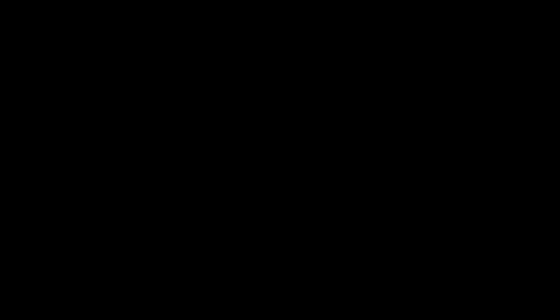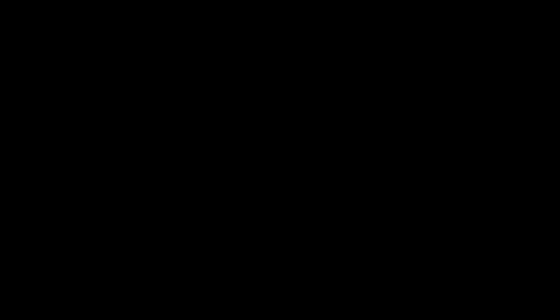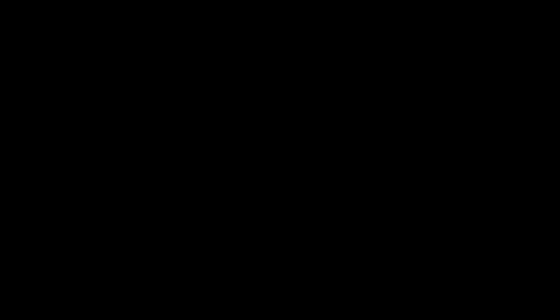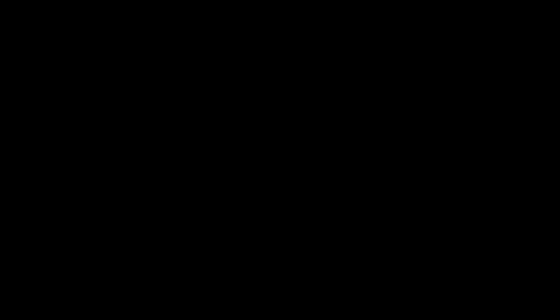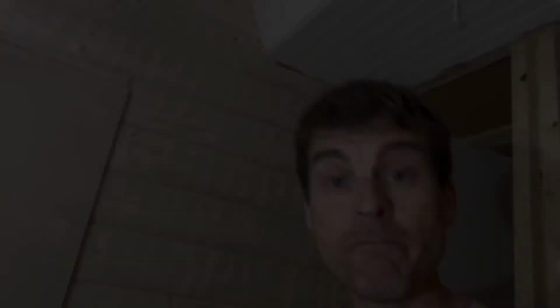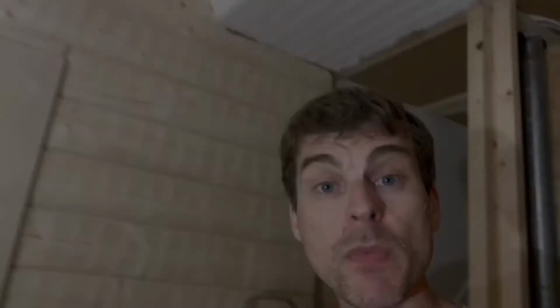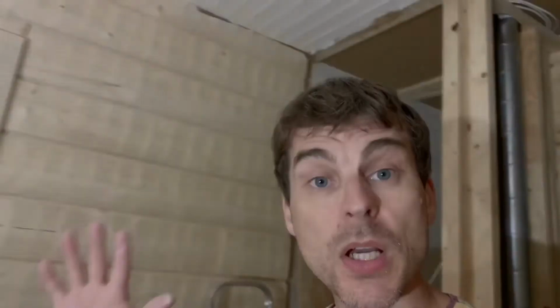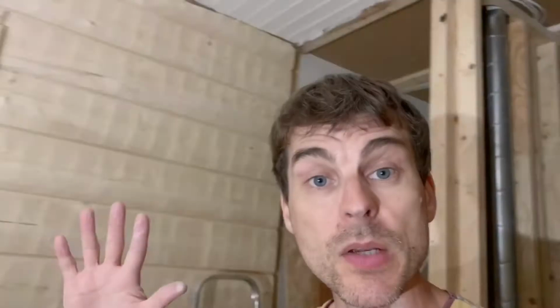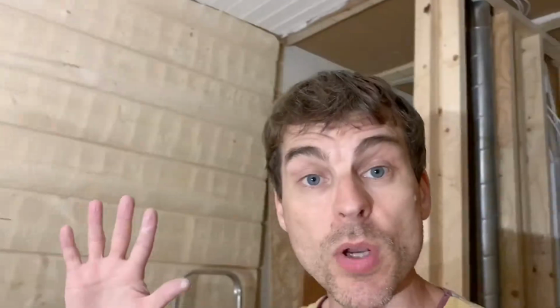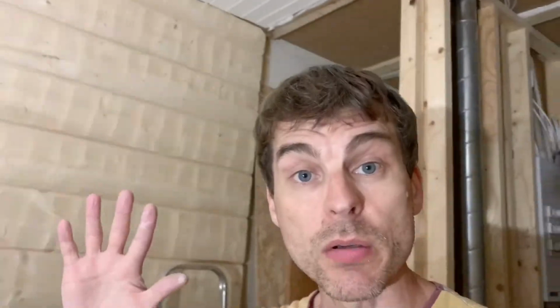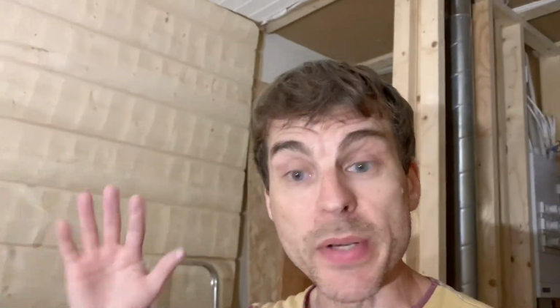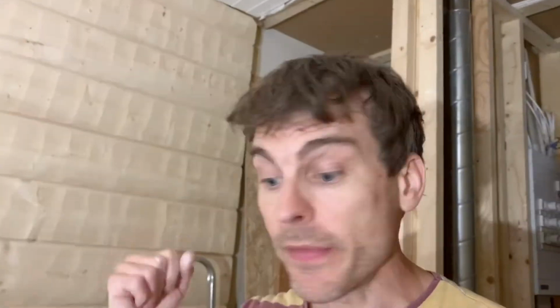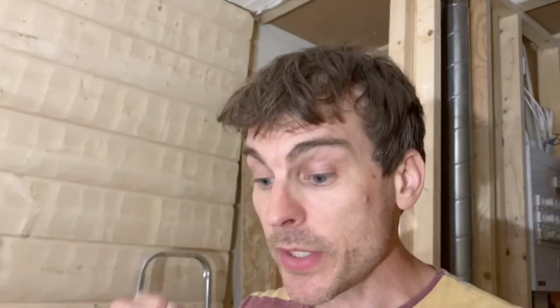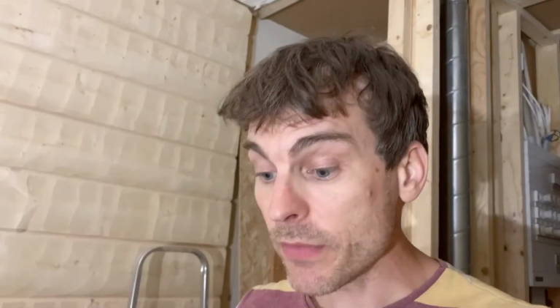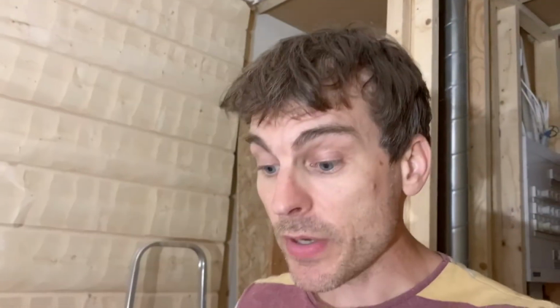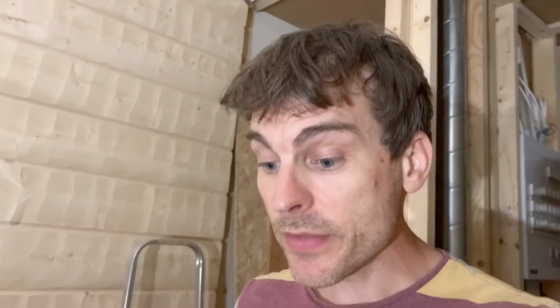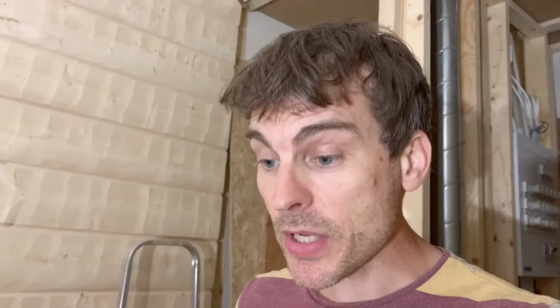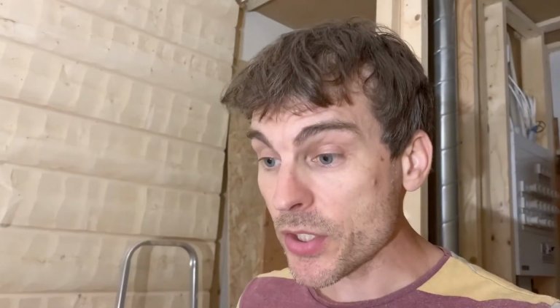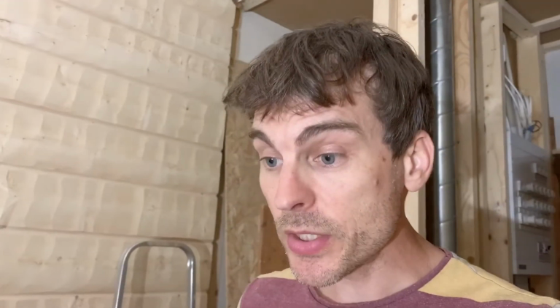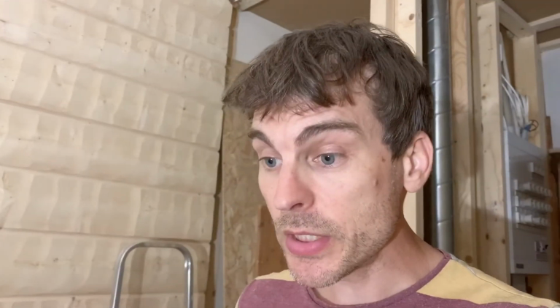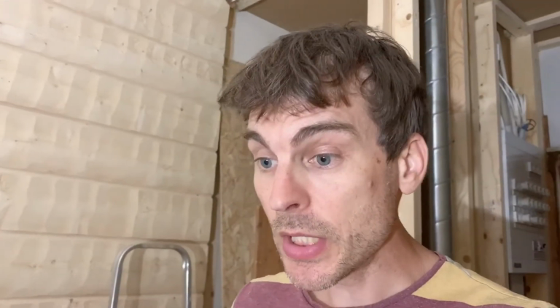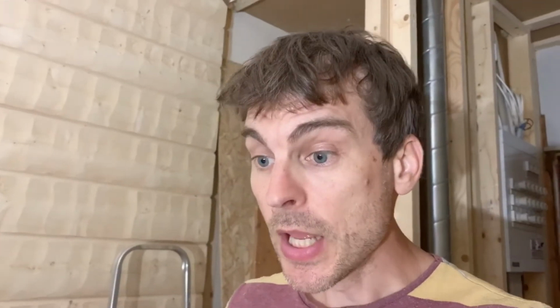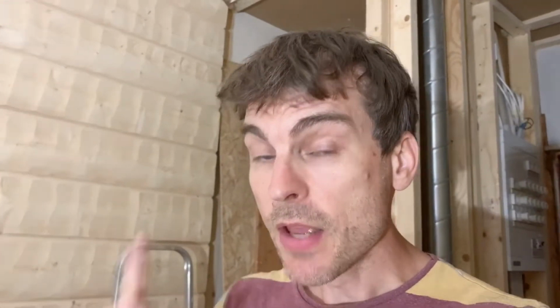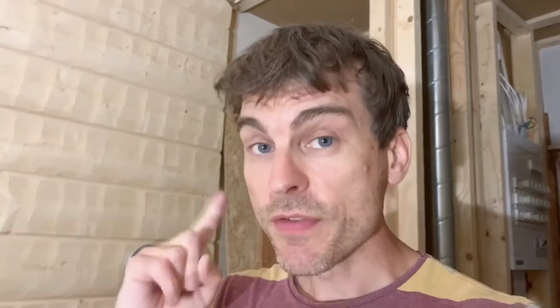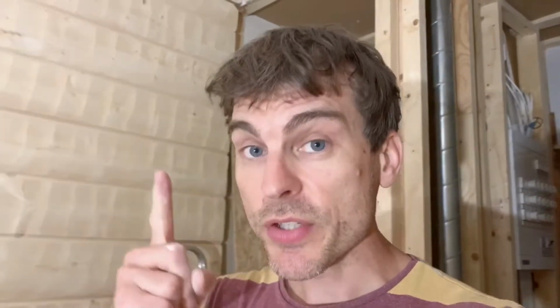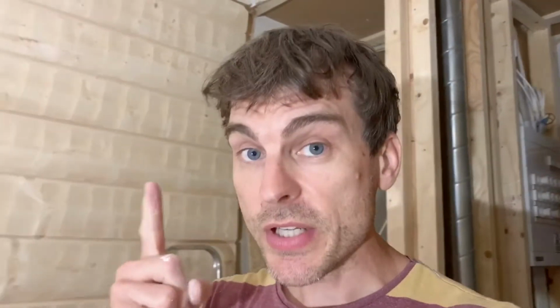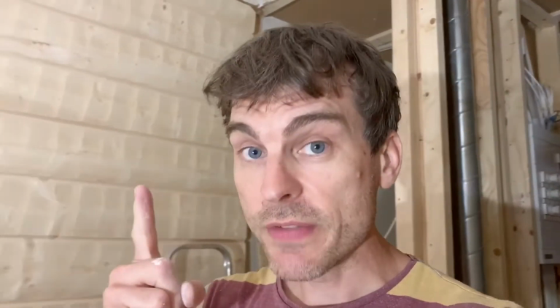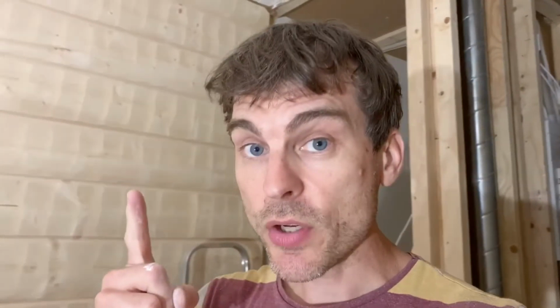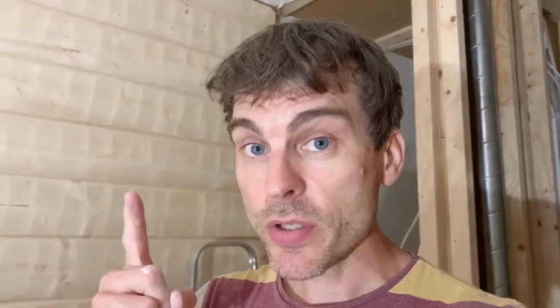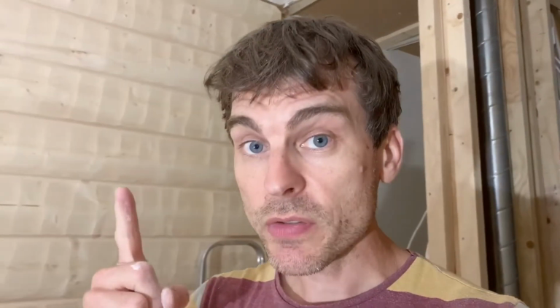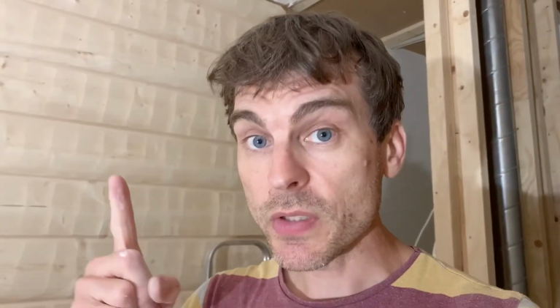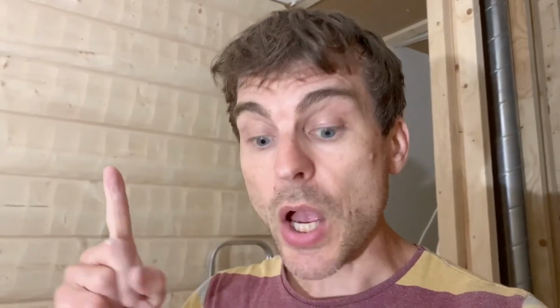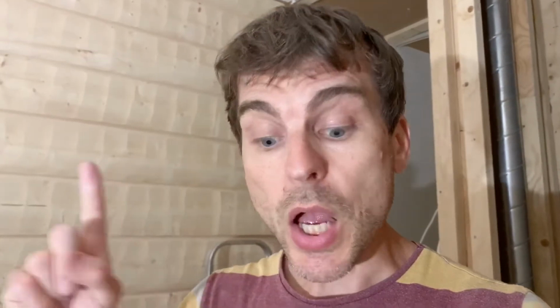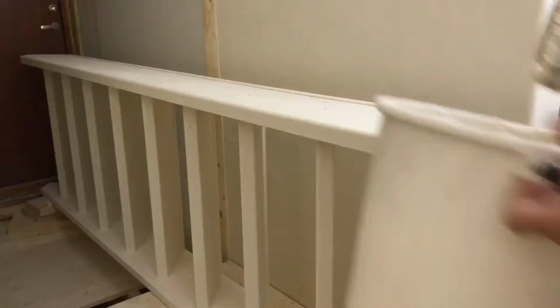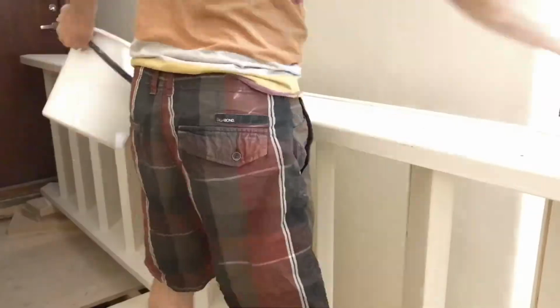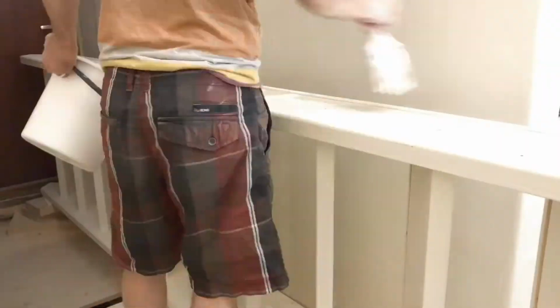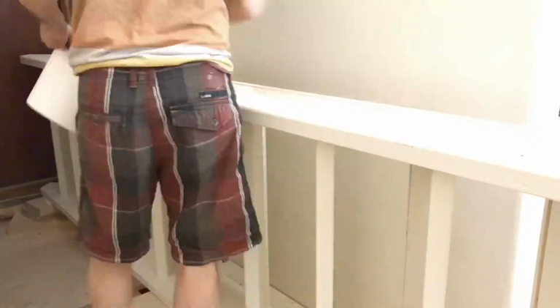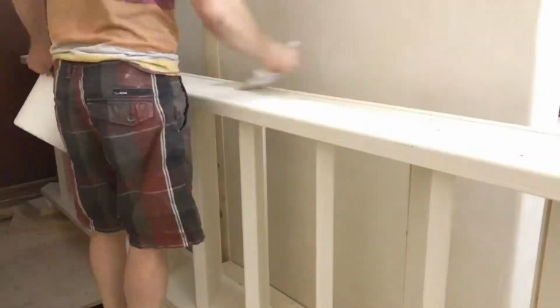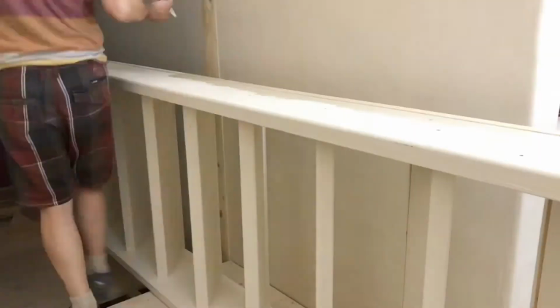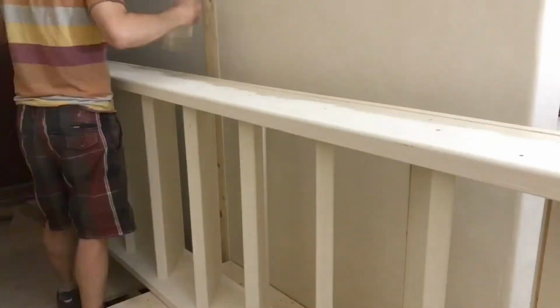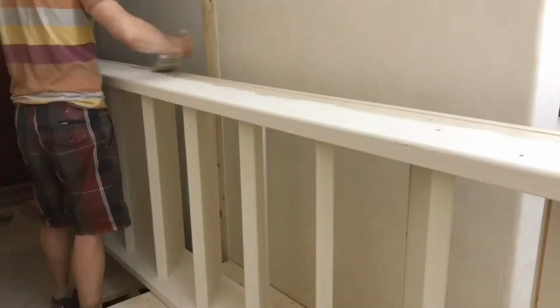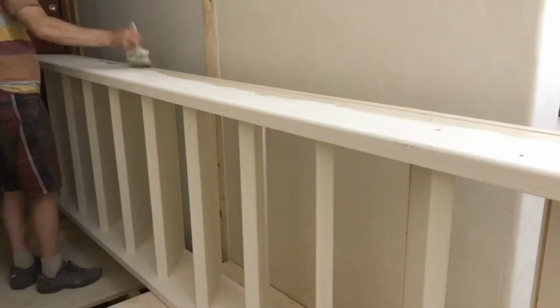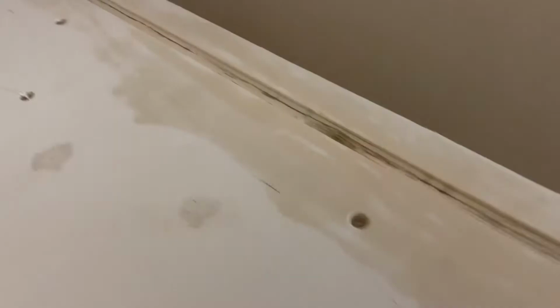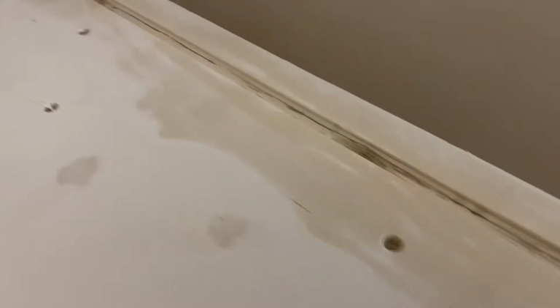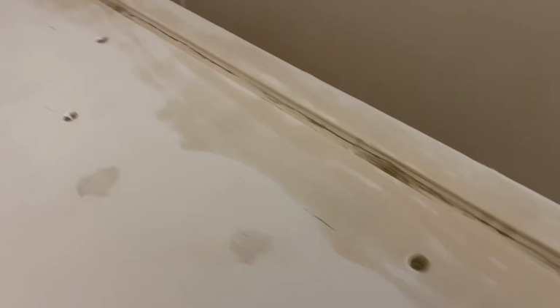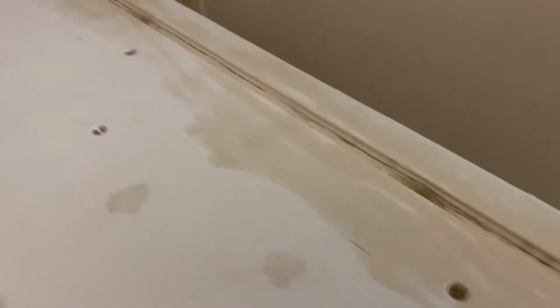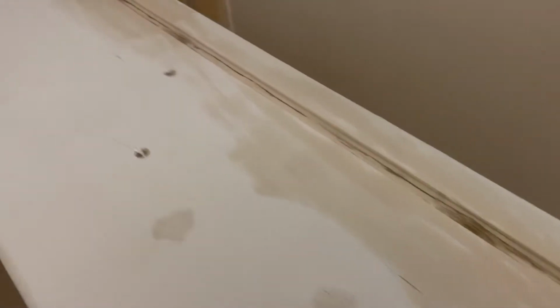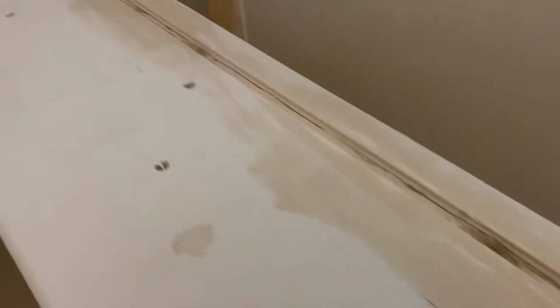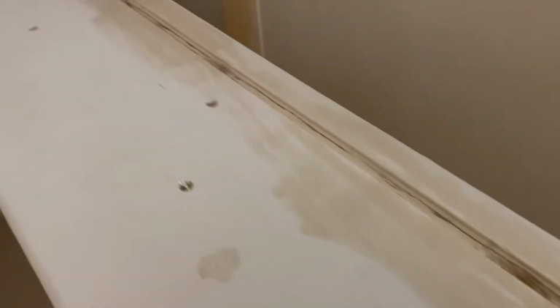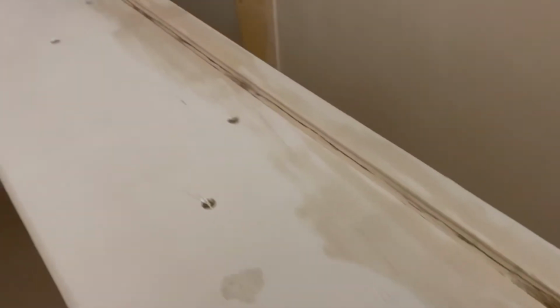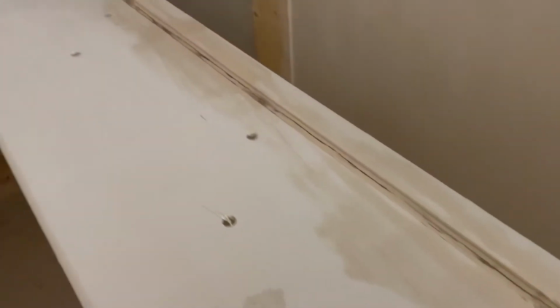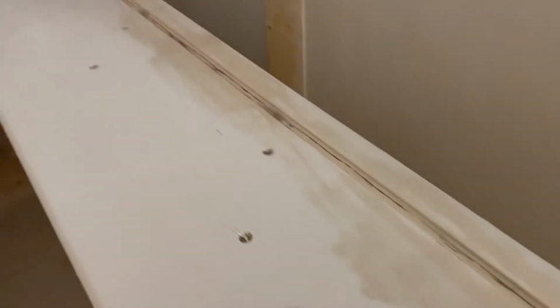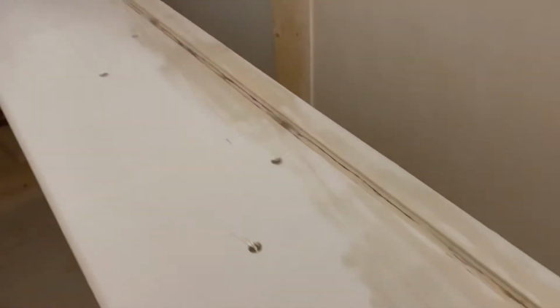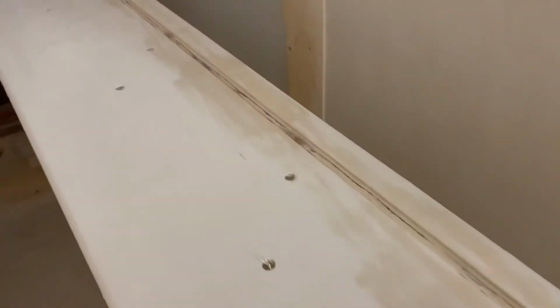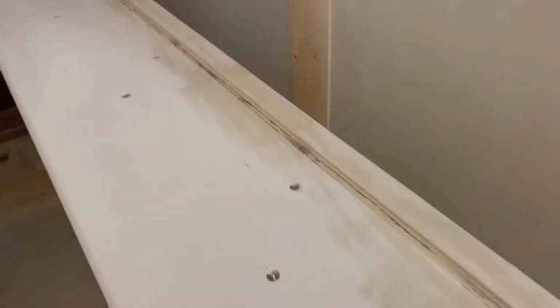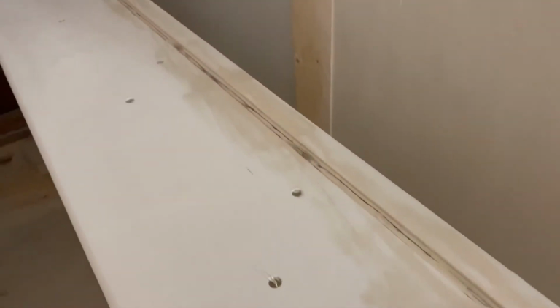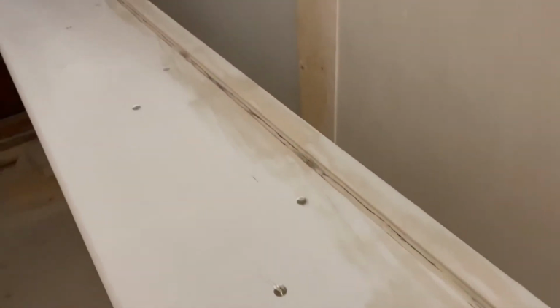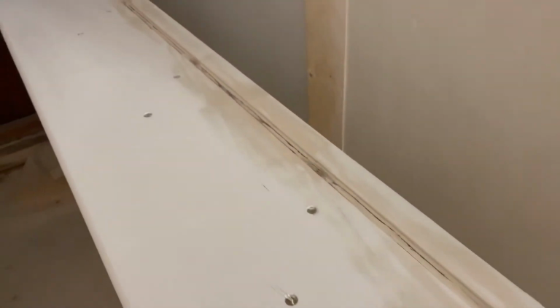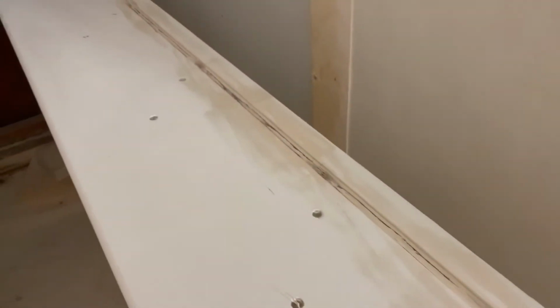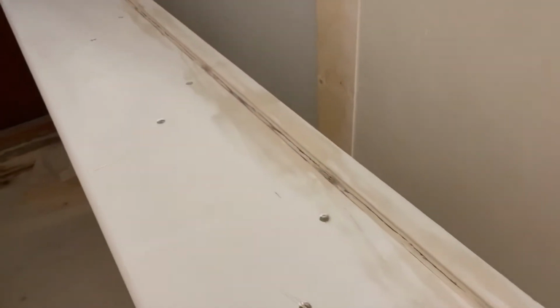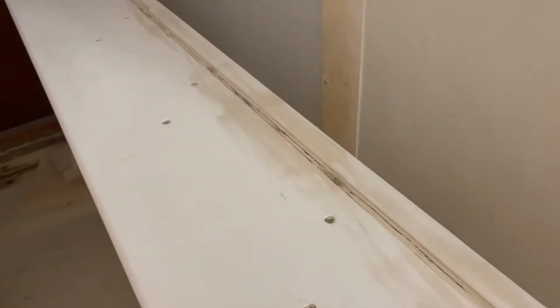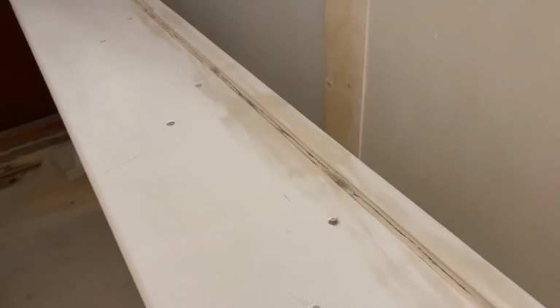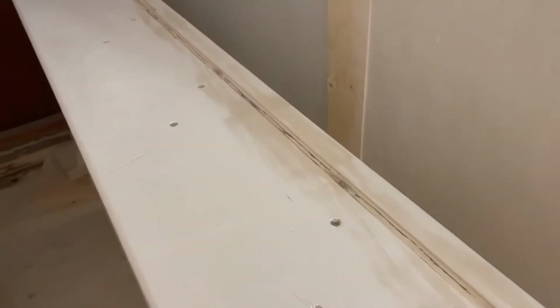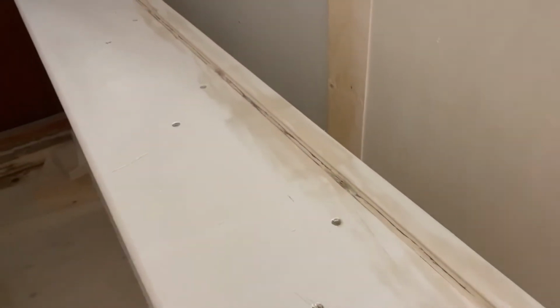Hi, welcome. Another day of renovation. First things first, I got this stringer painted up. That was quite a quick easy job.